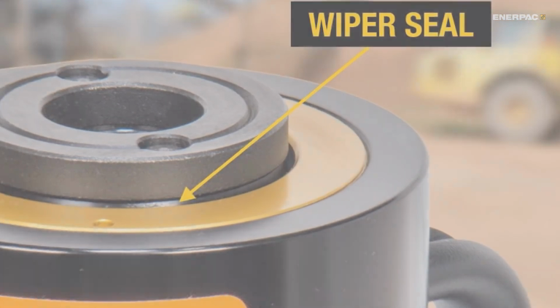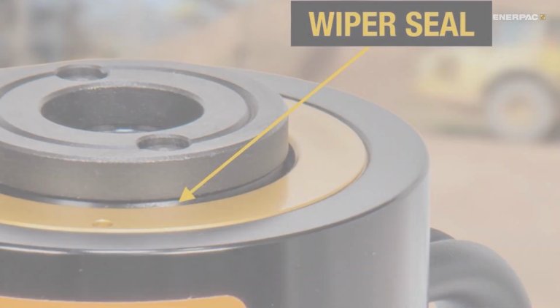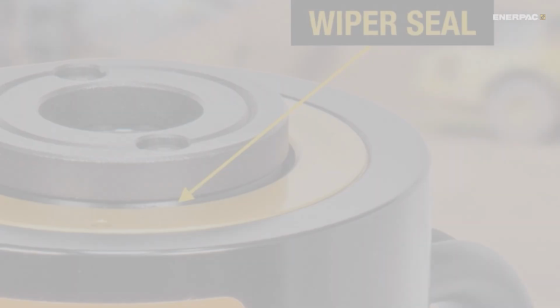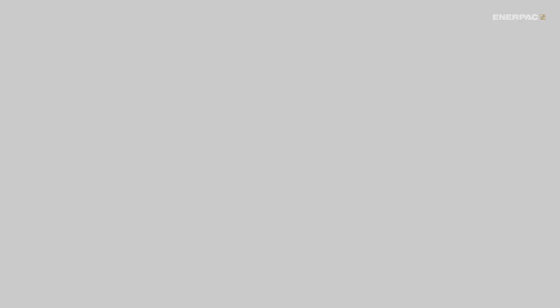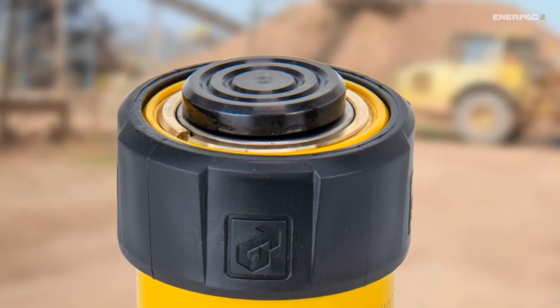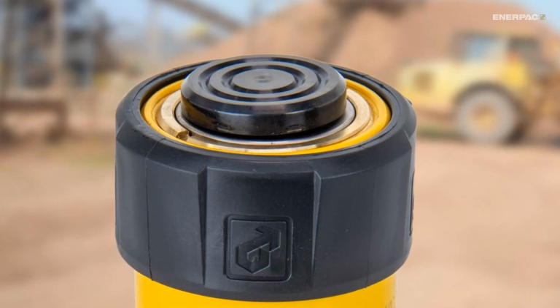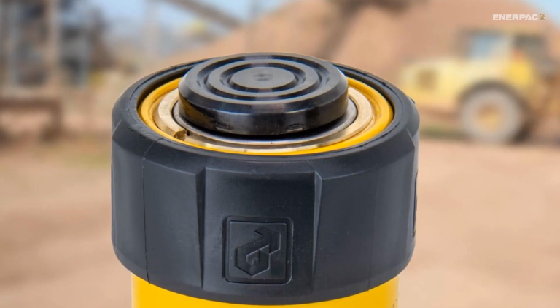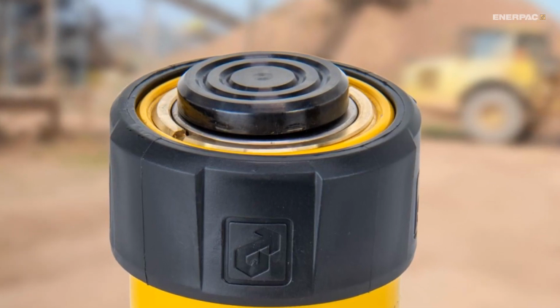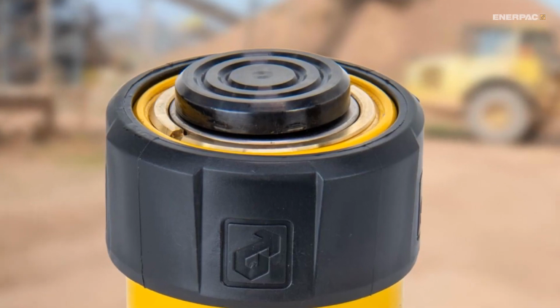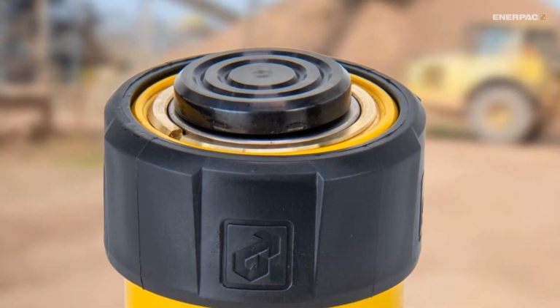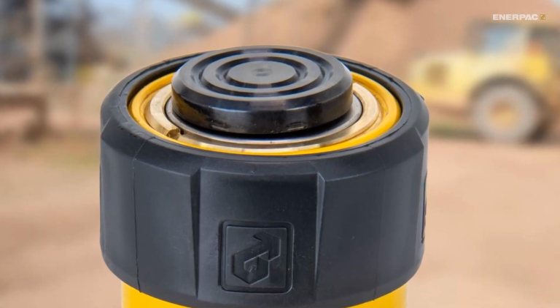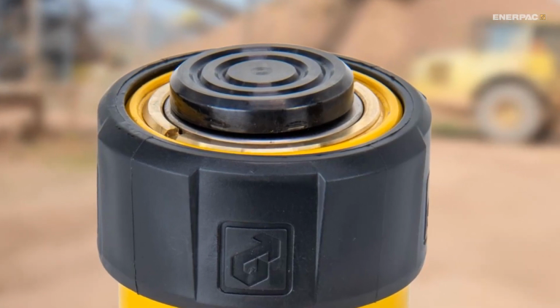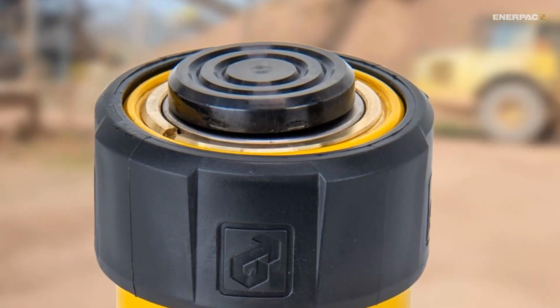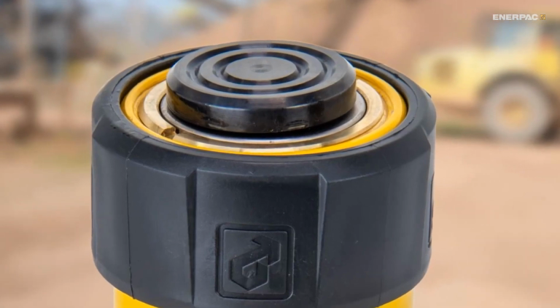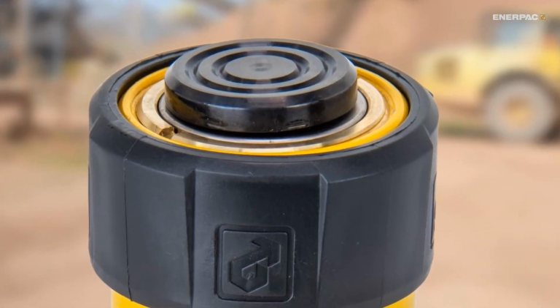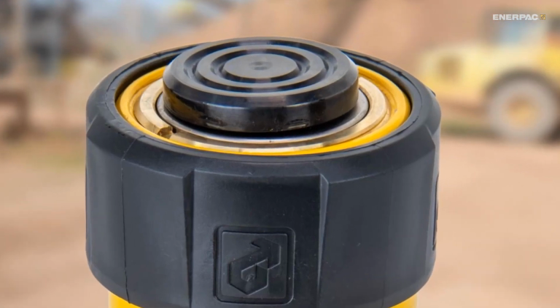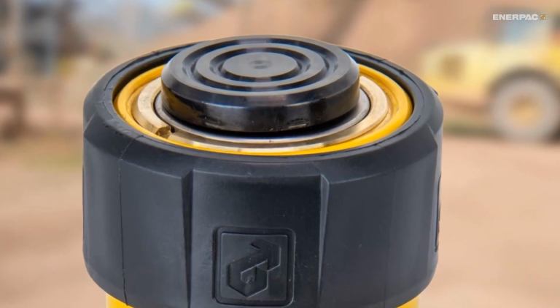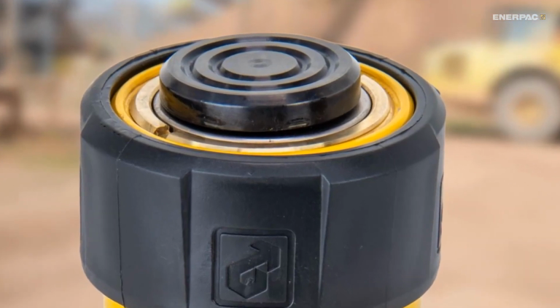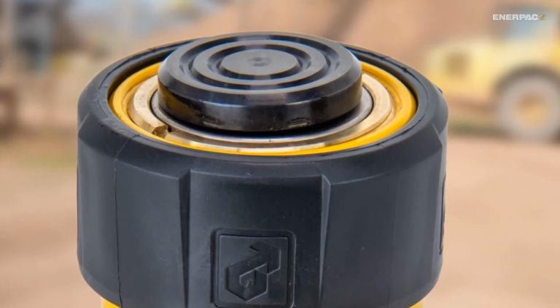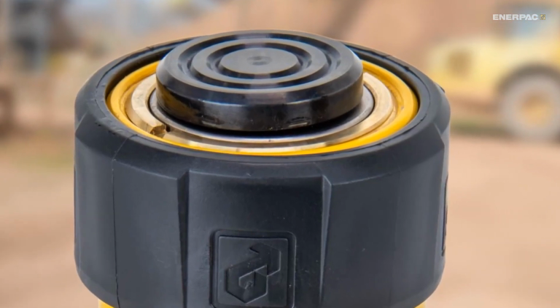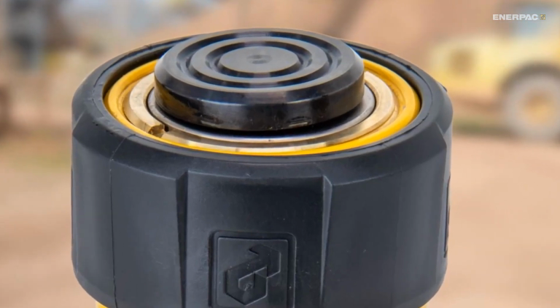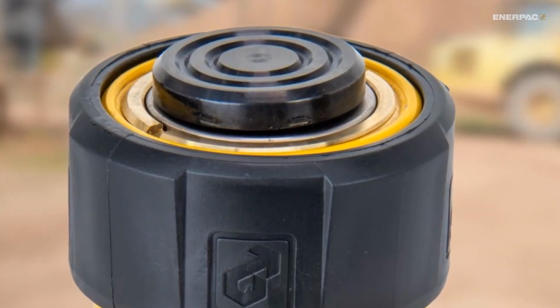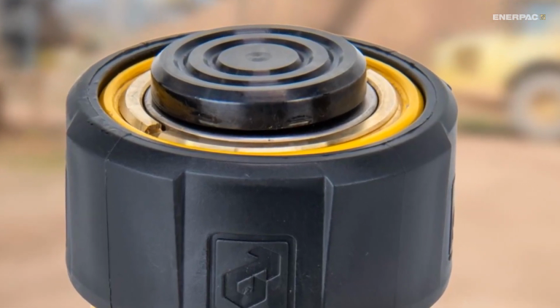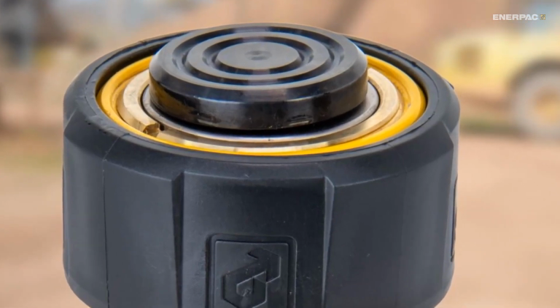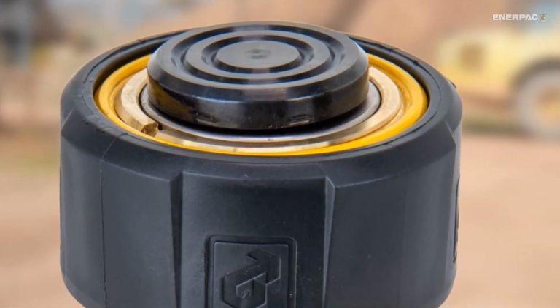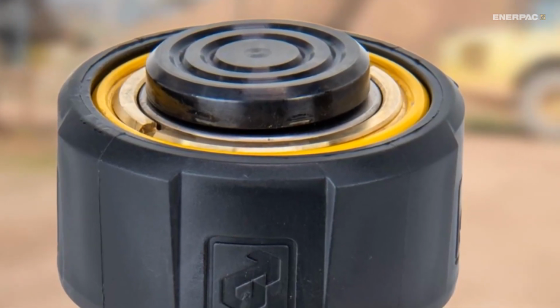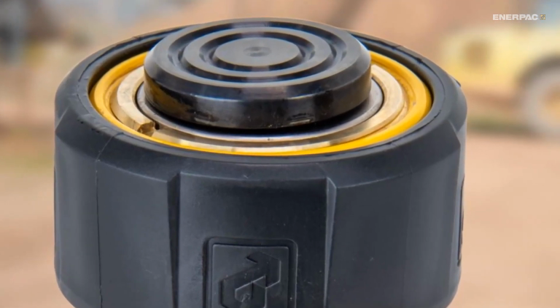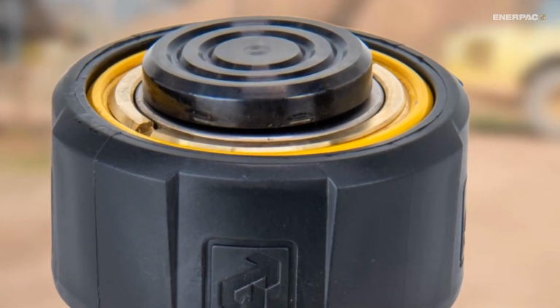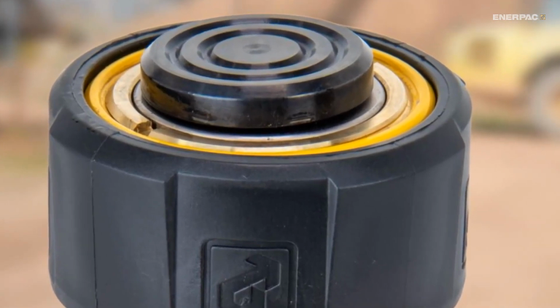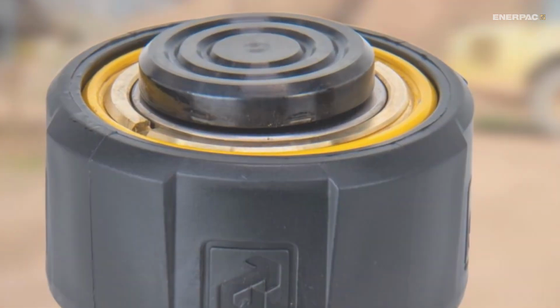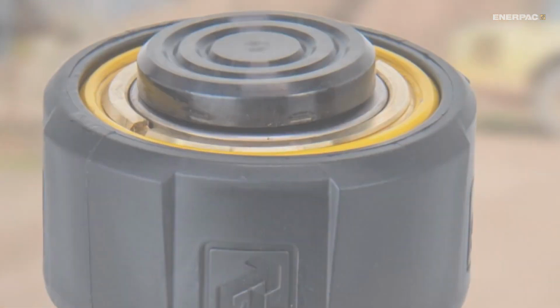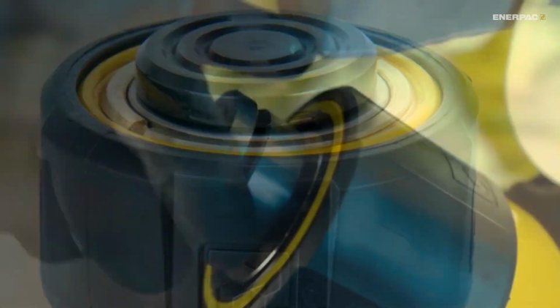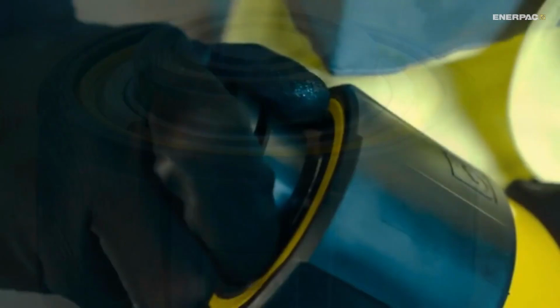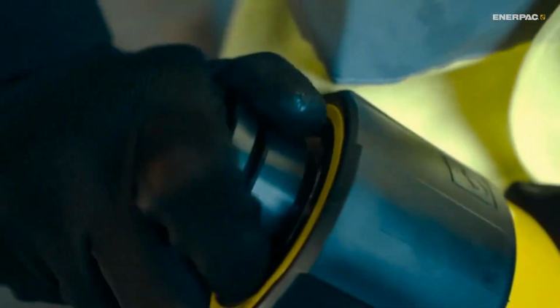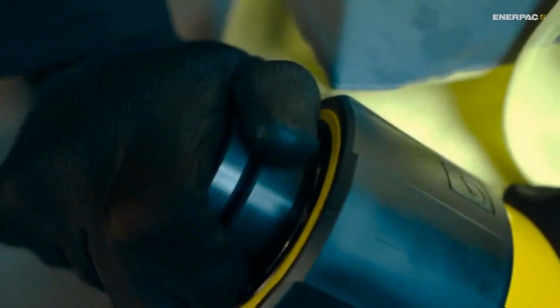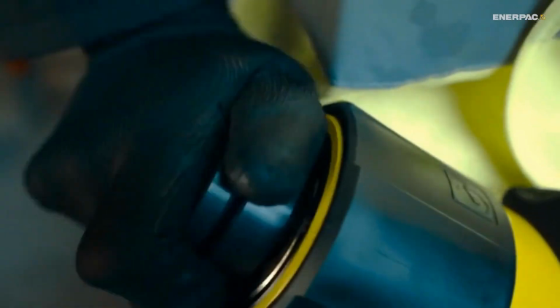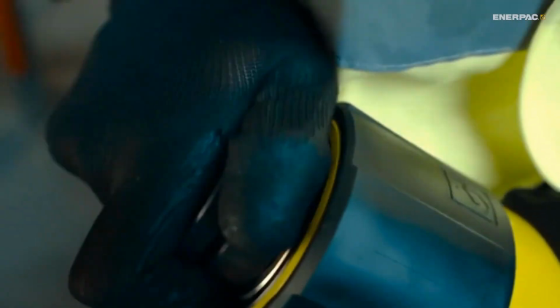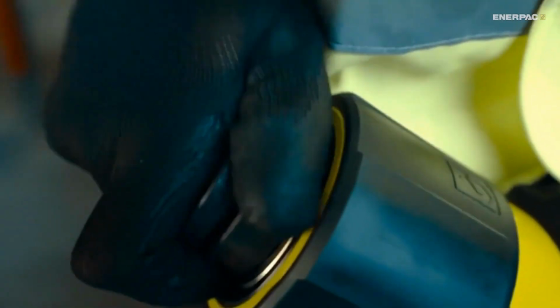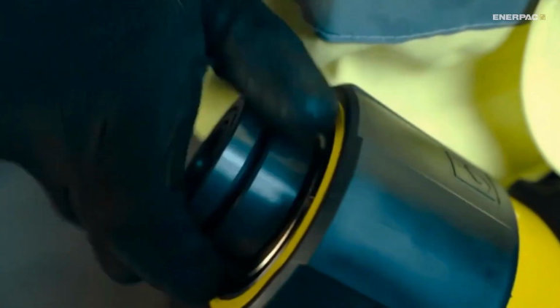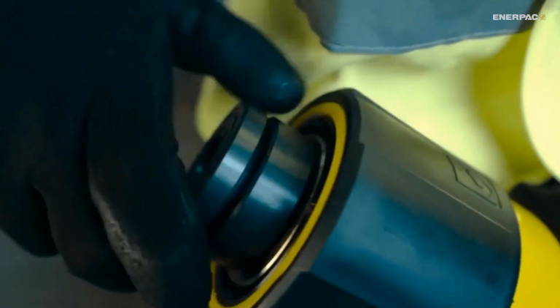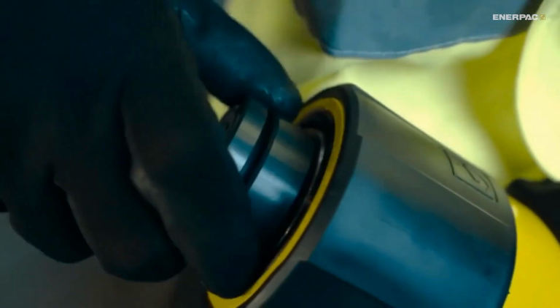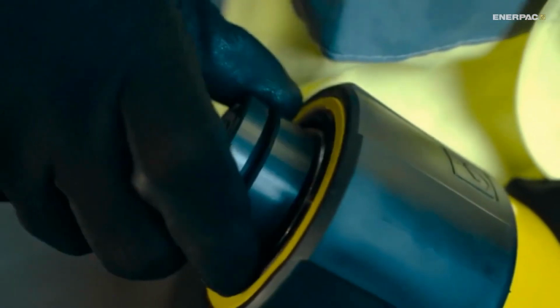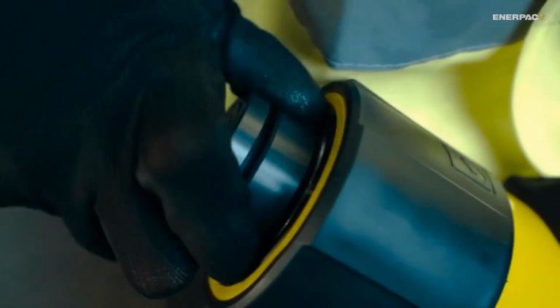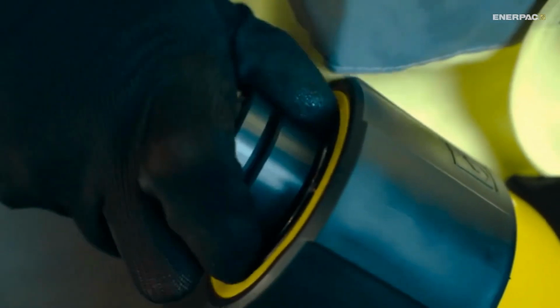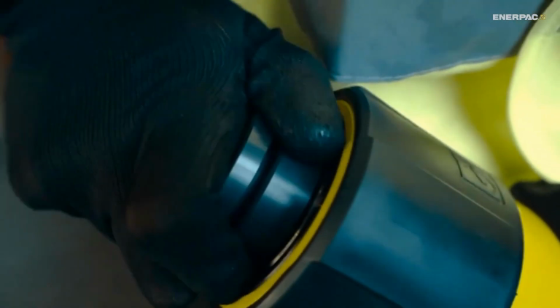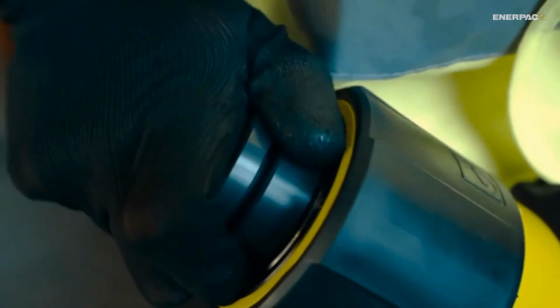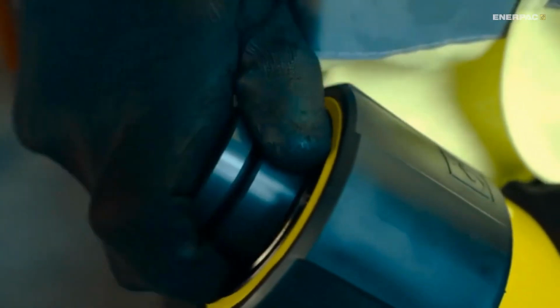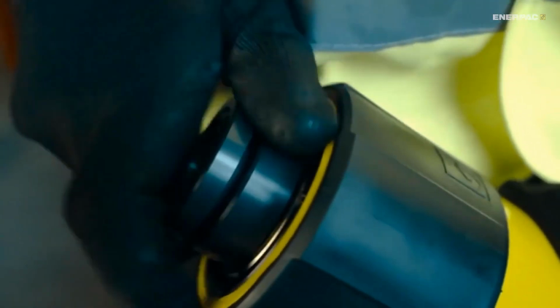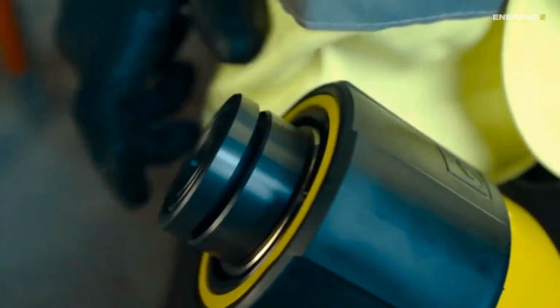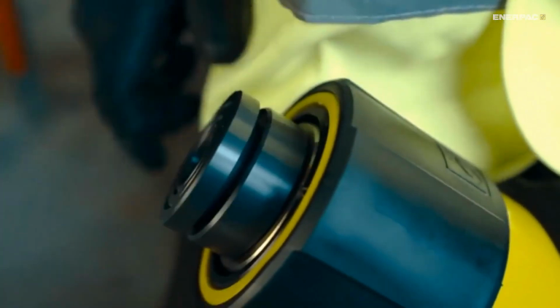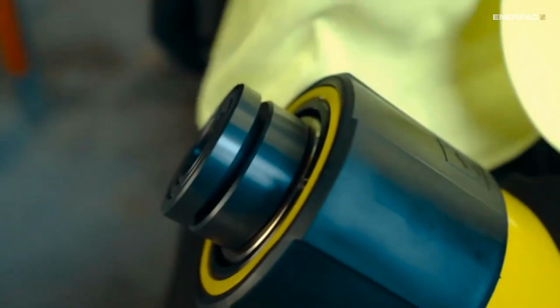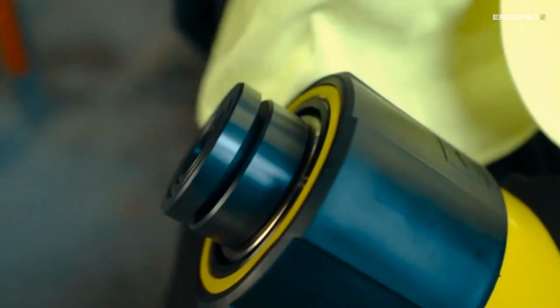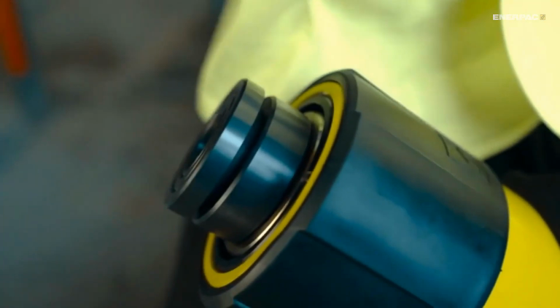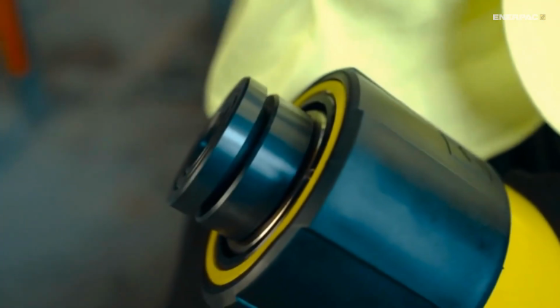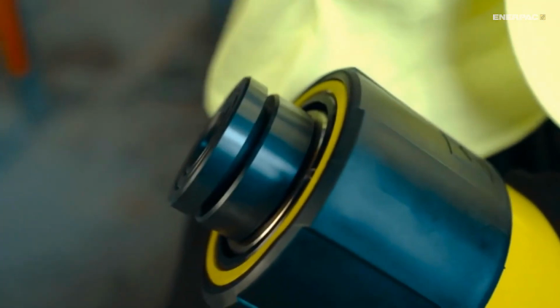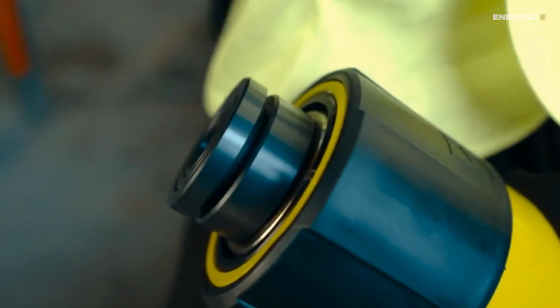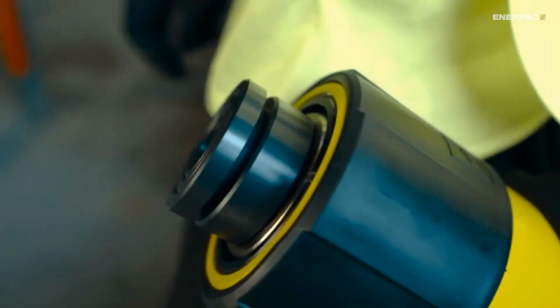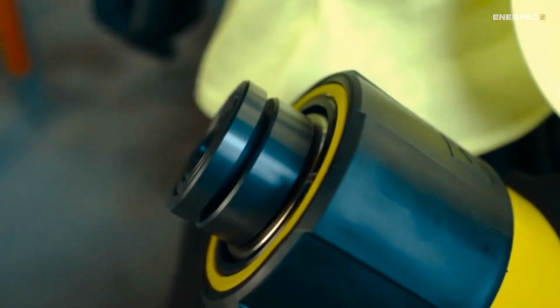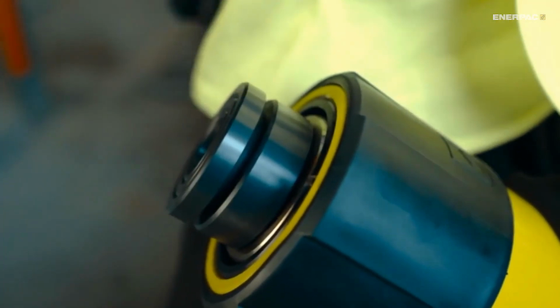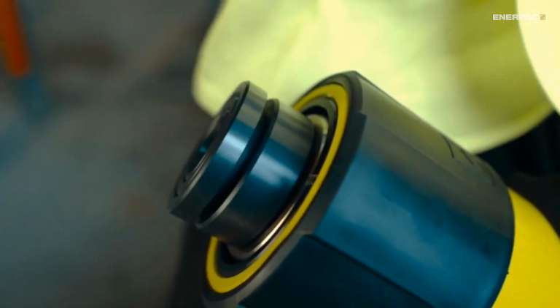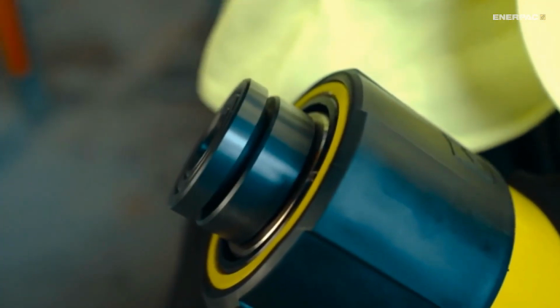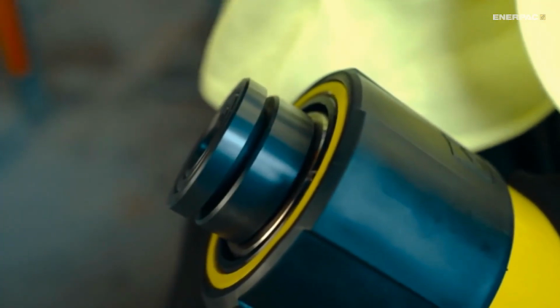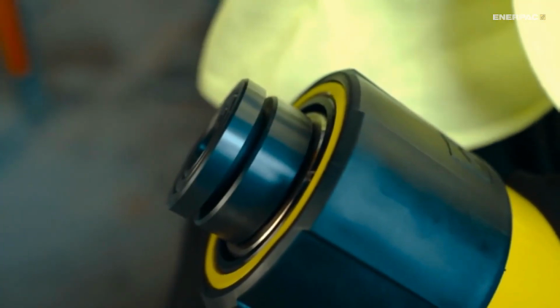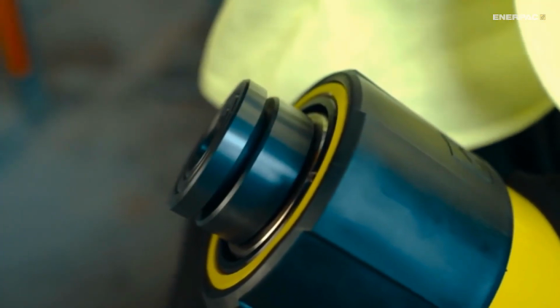At the top, you'll find the saddle. These are usually made from hardened steel to handle the intense forces involved.